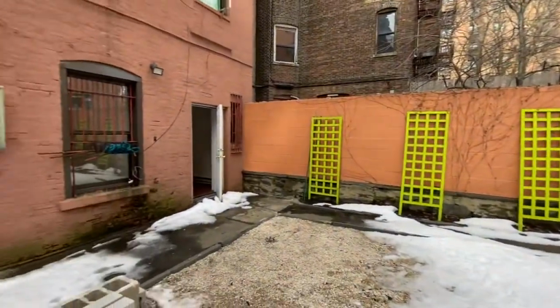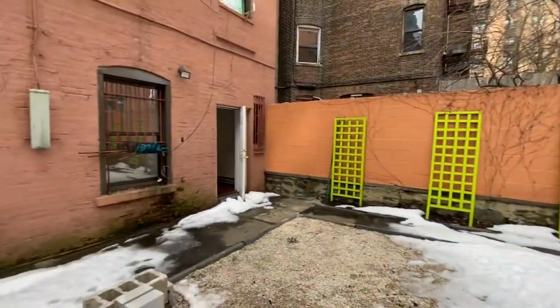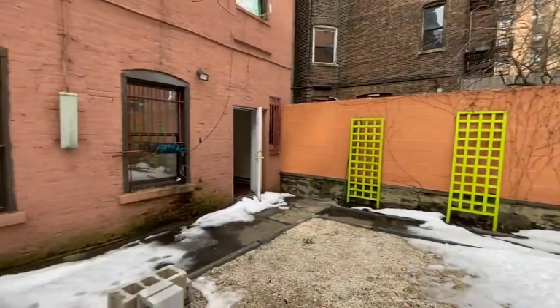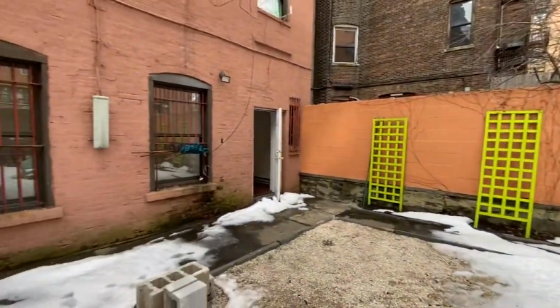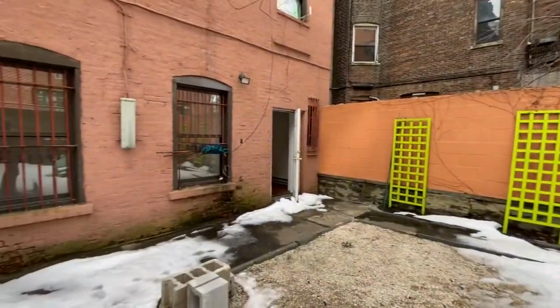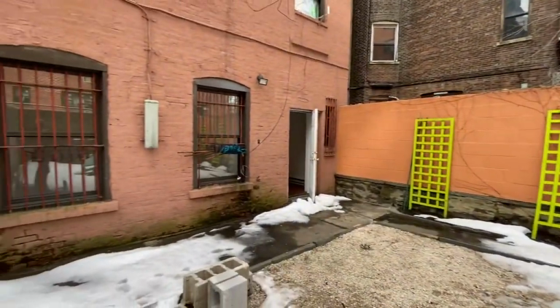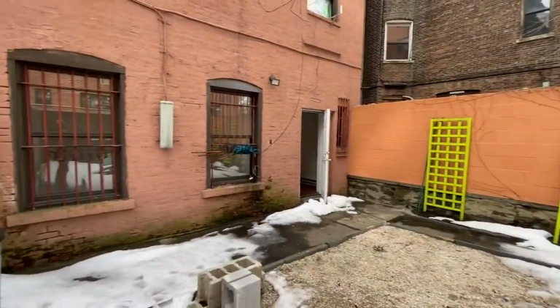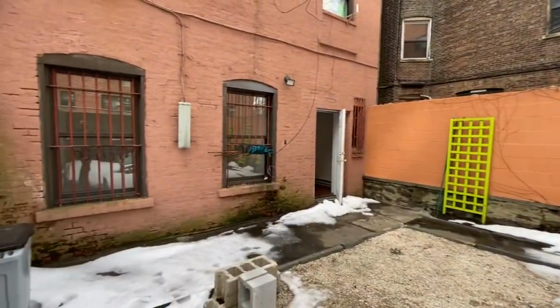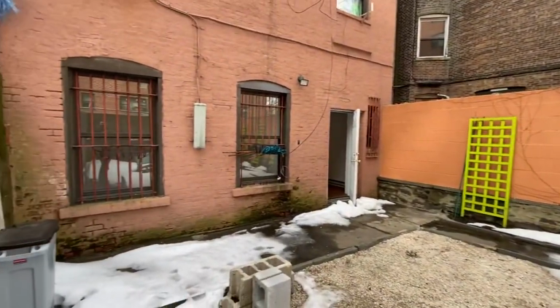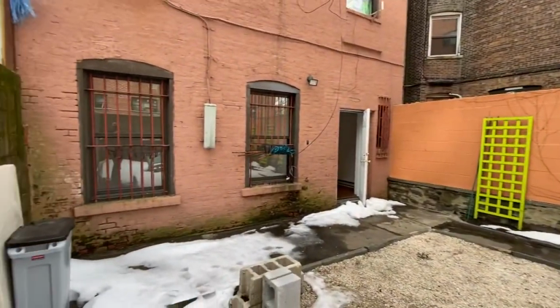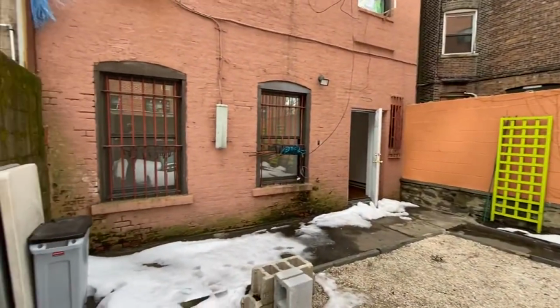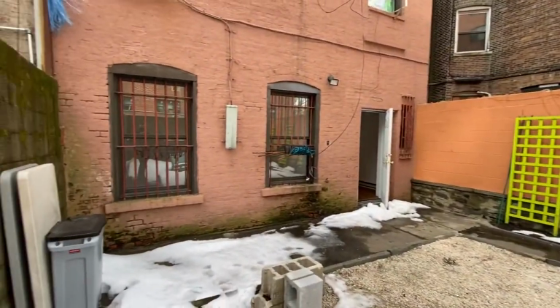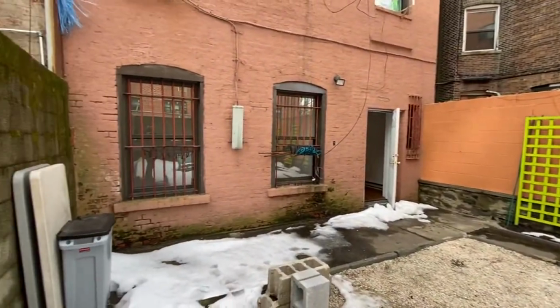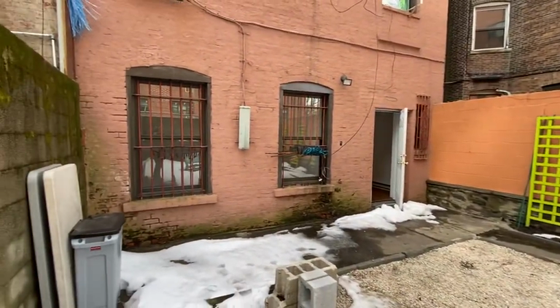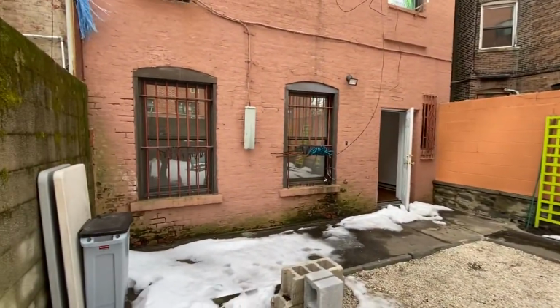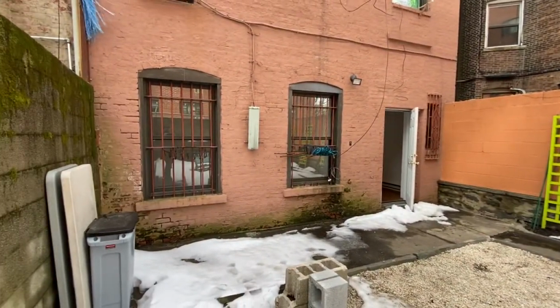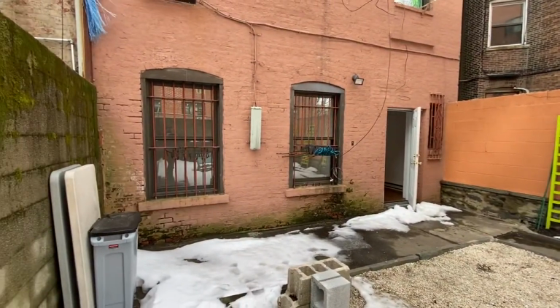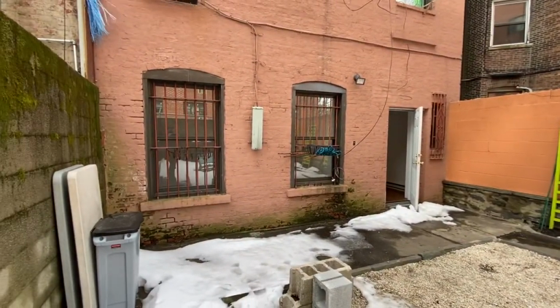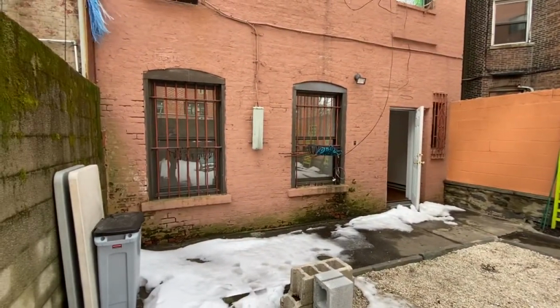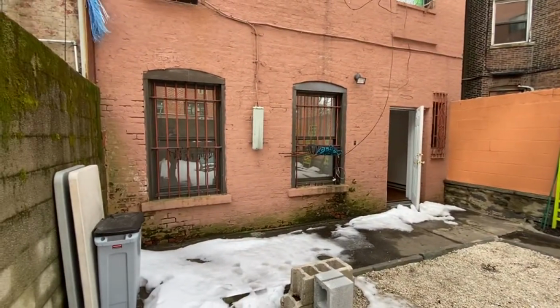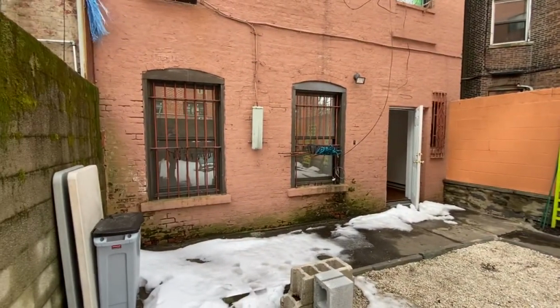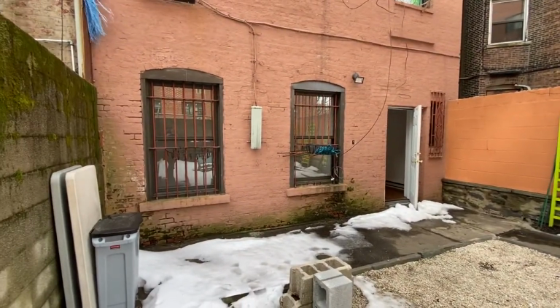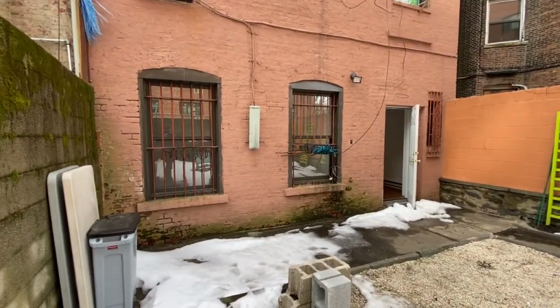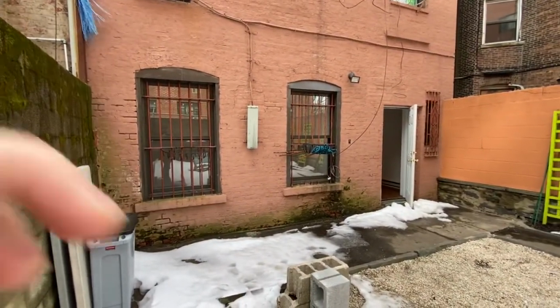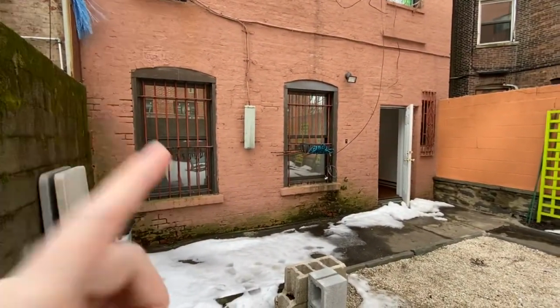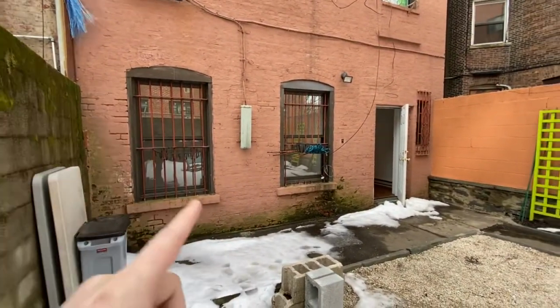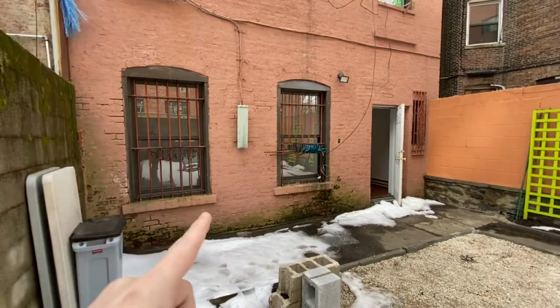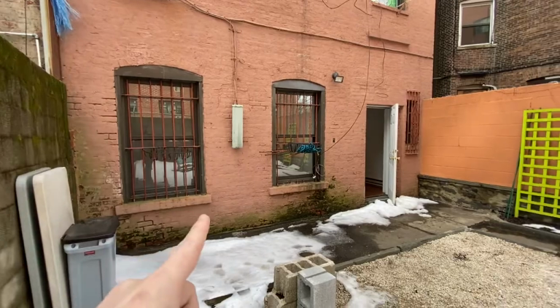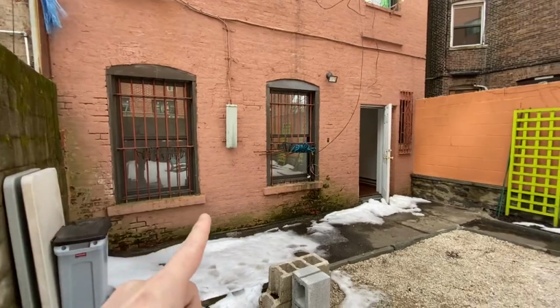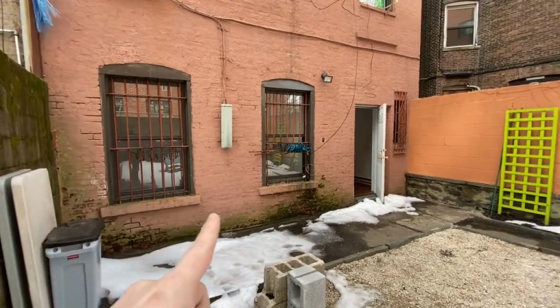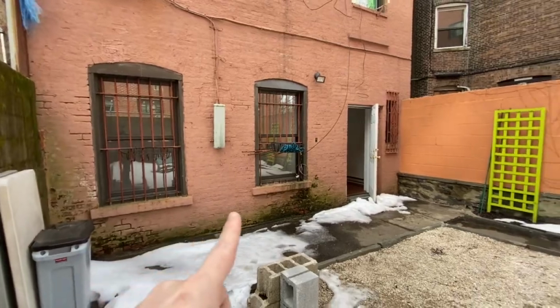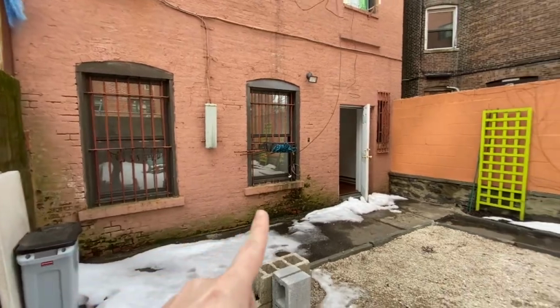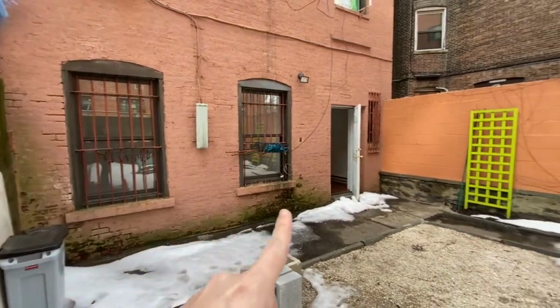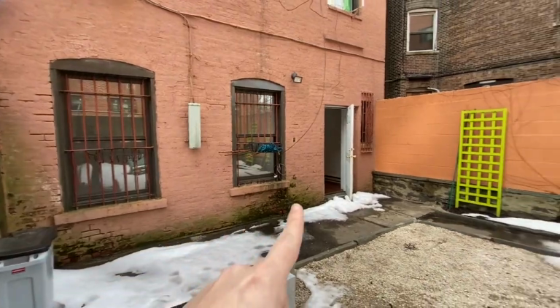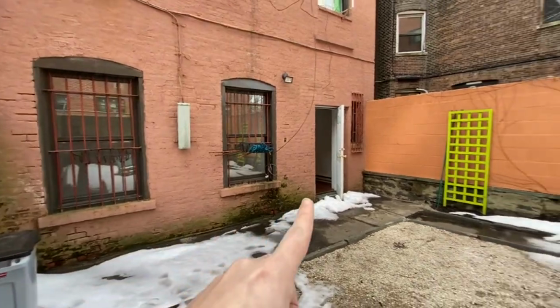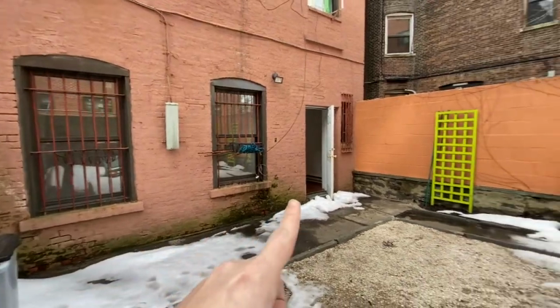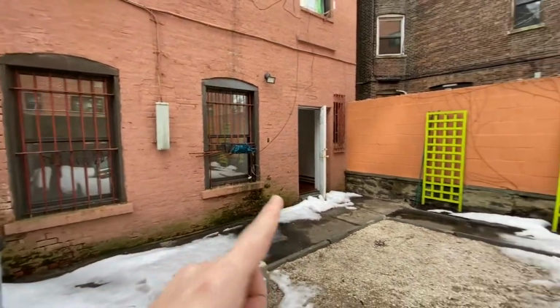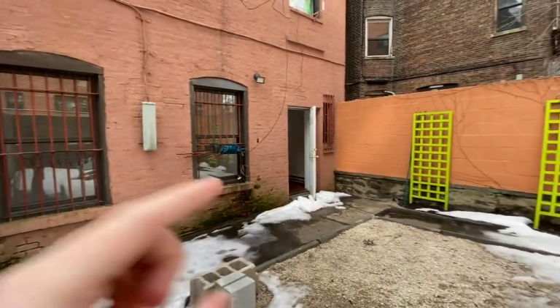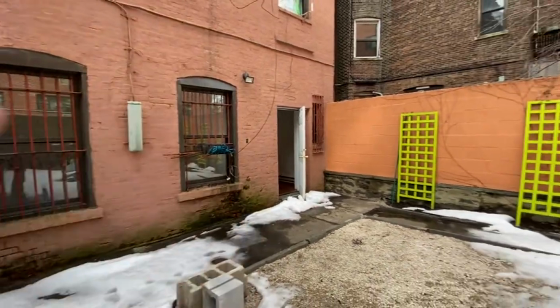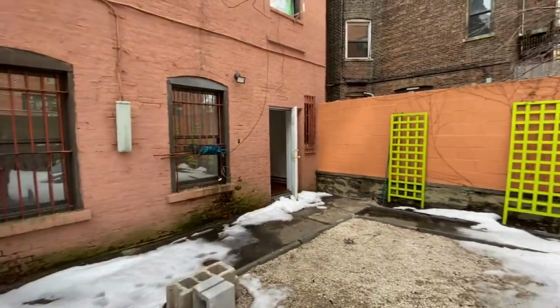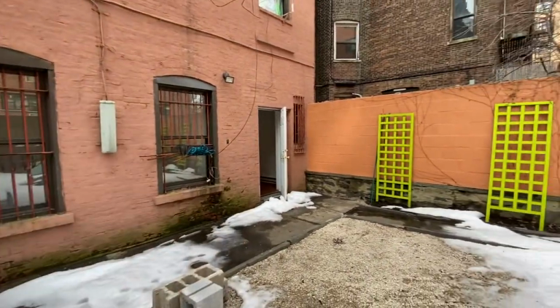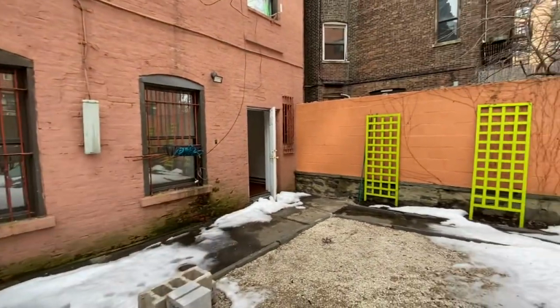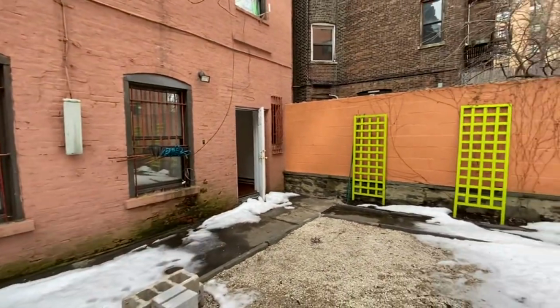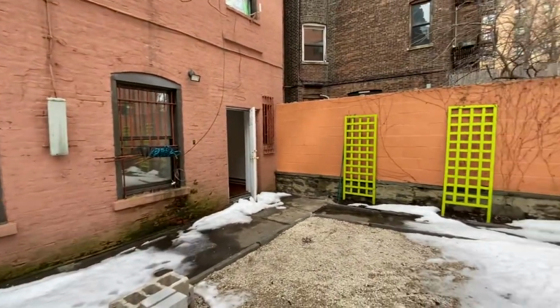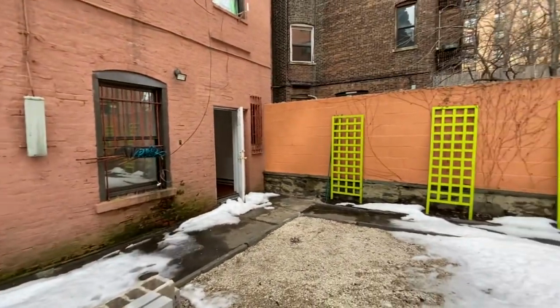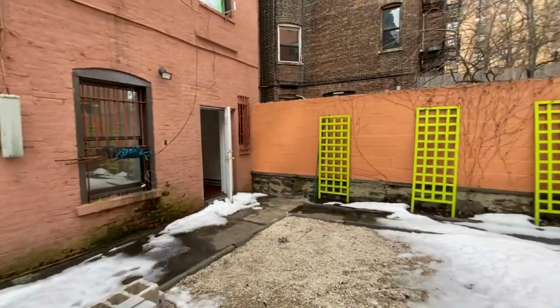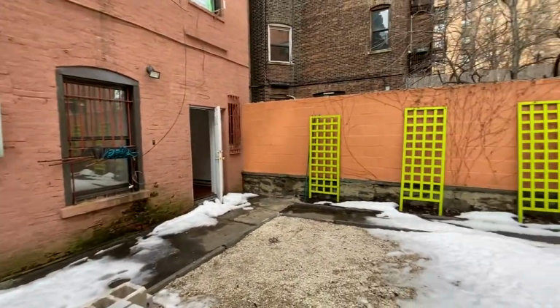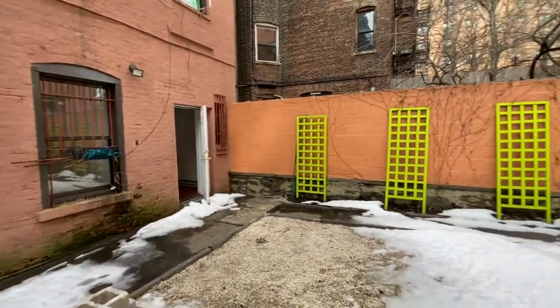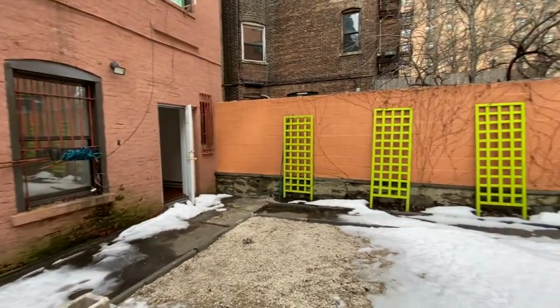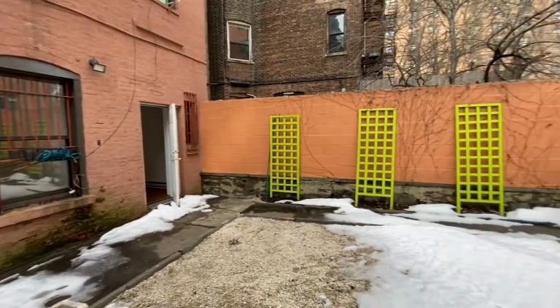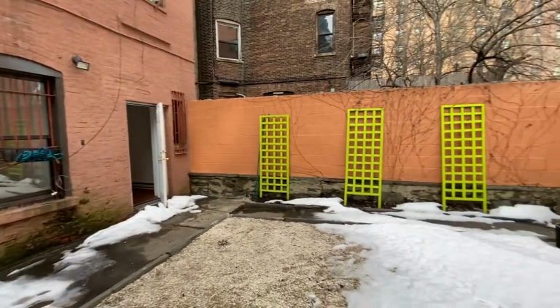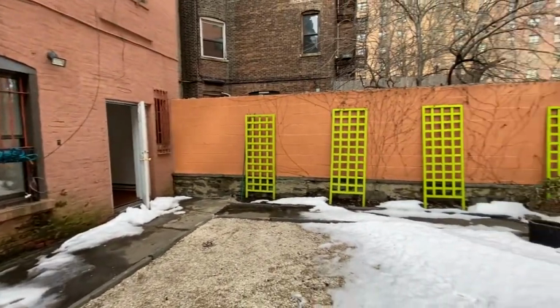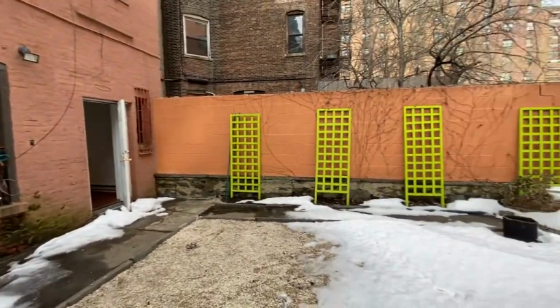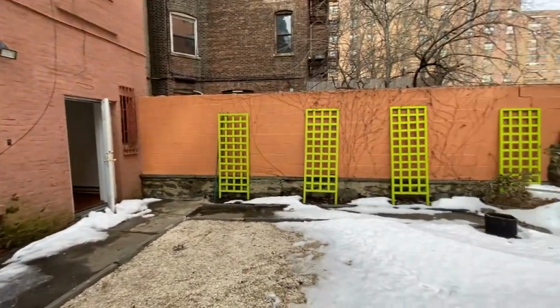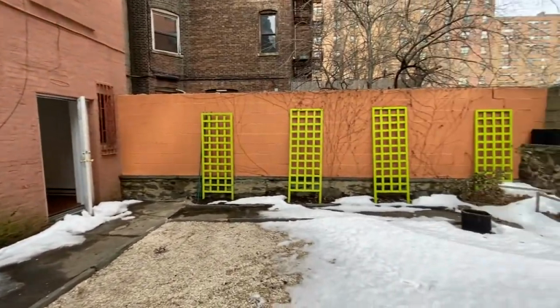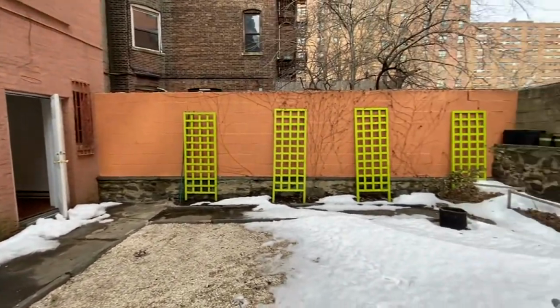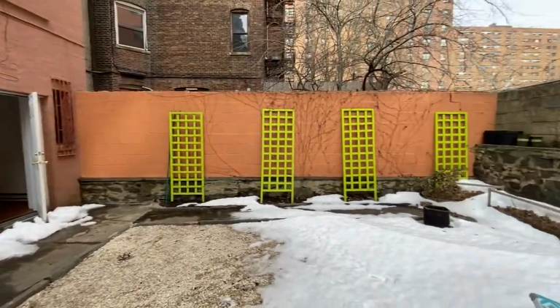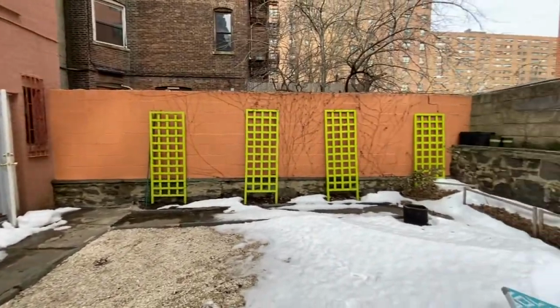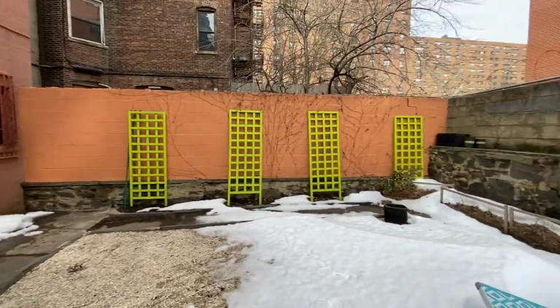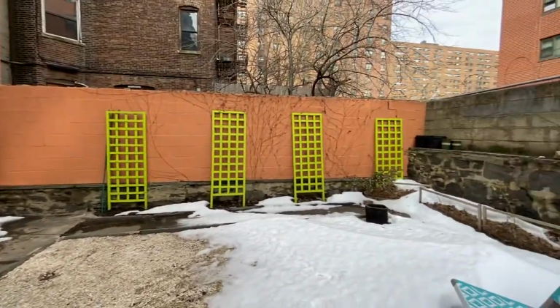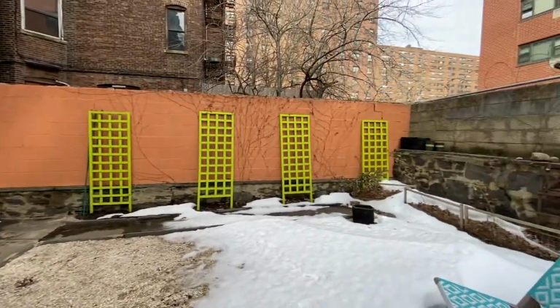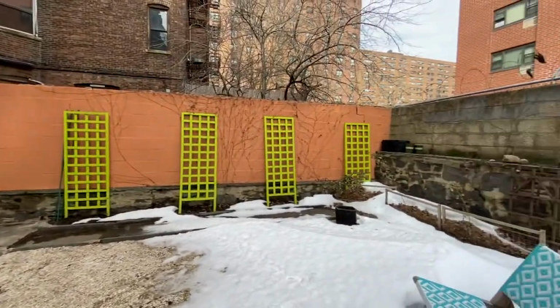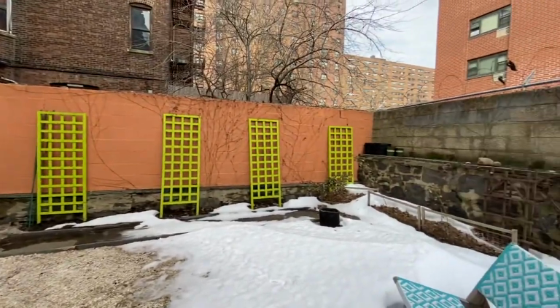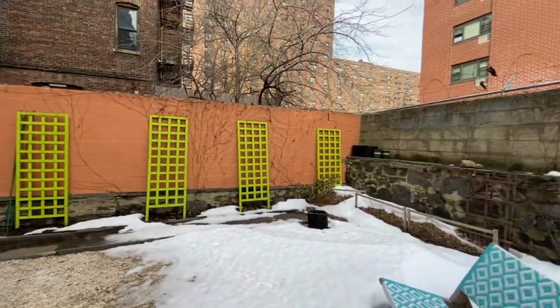Closet. That's the first bedroom, that's the second bedroom. So this is fully private.